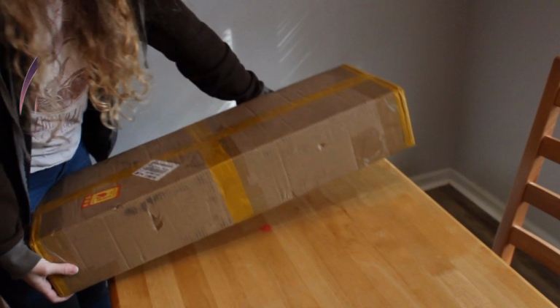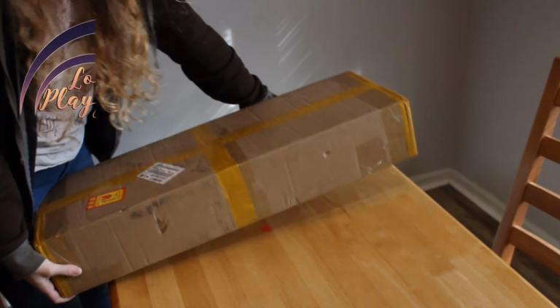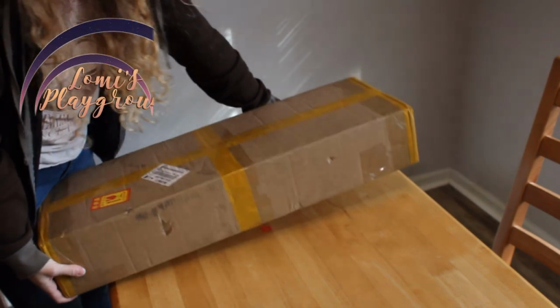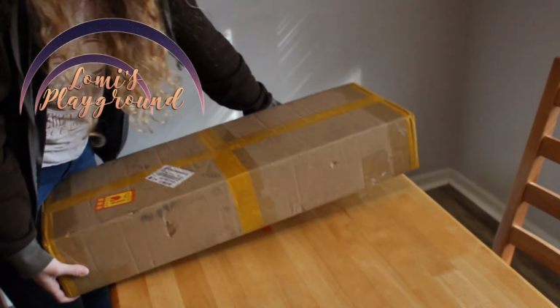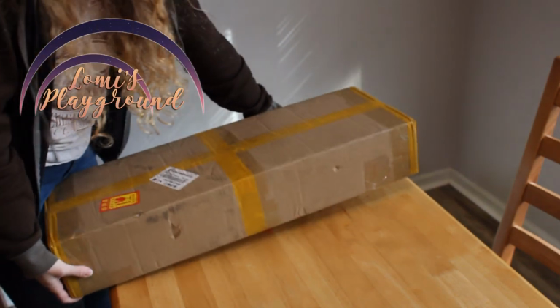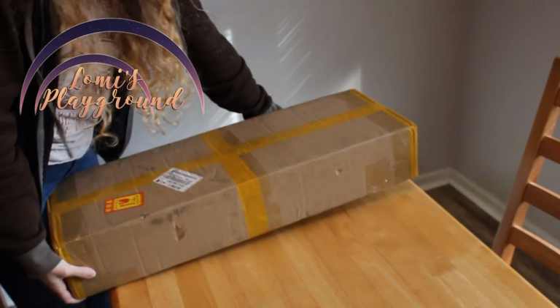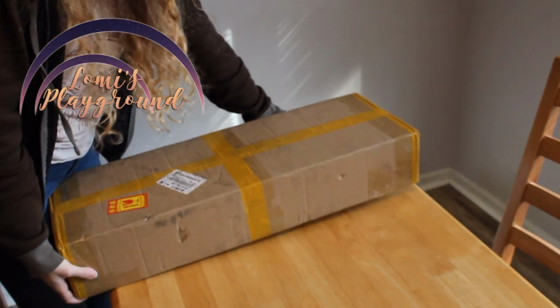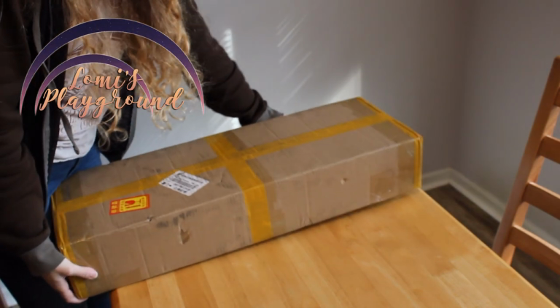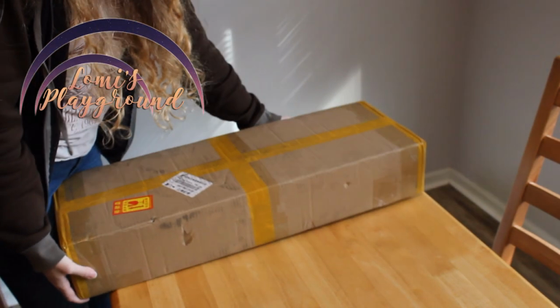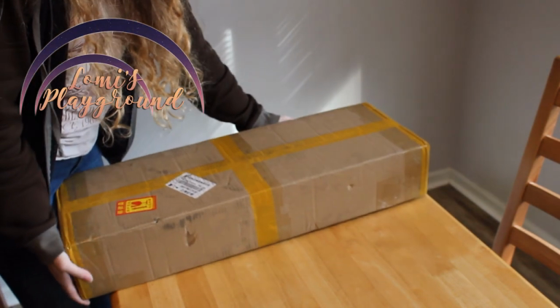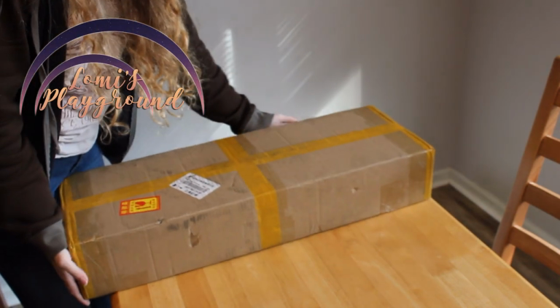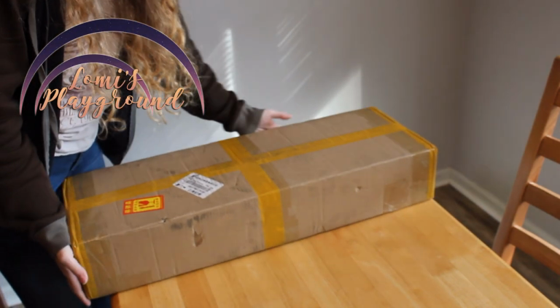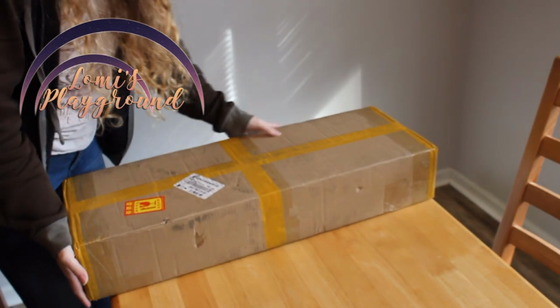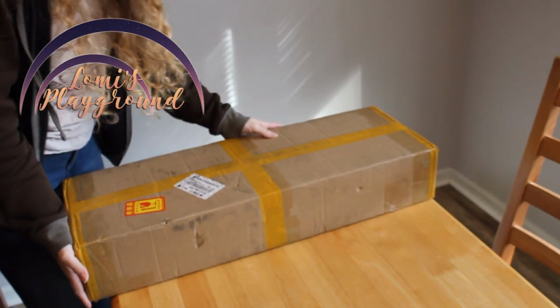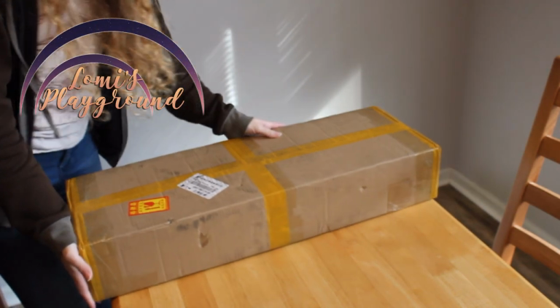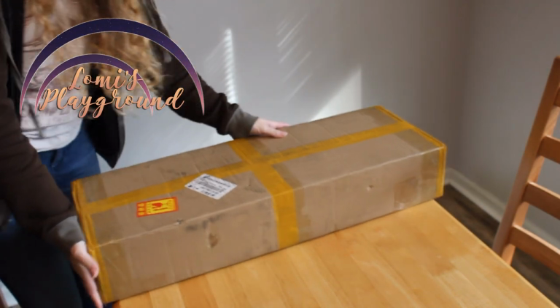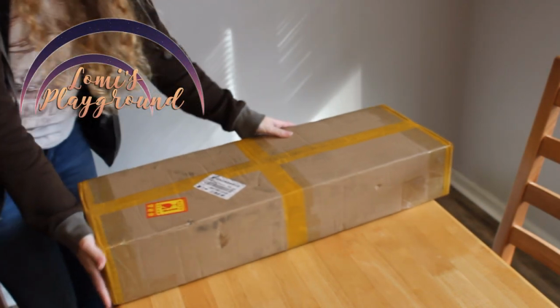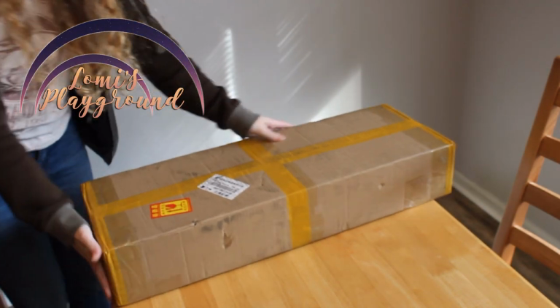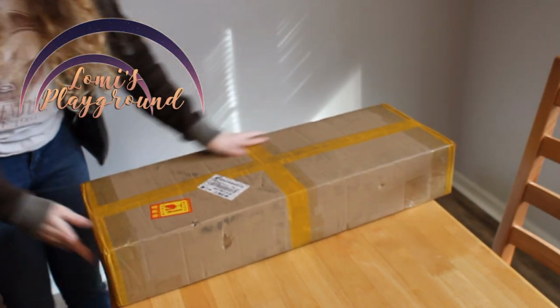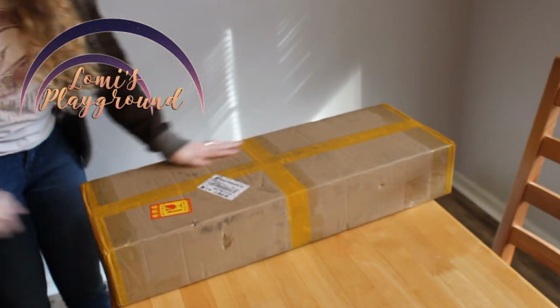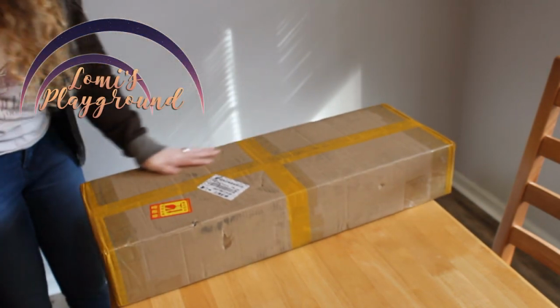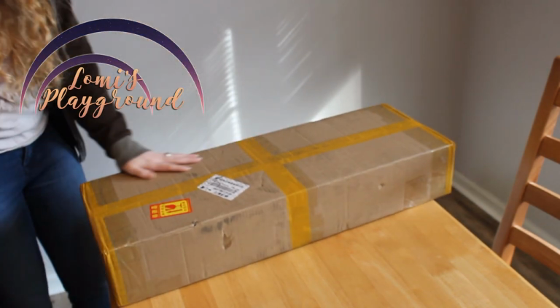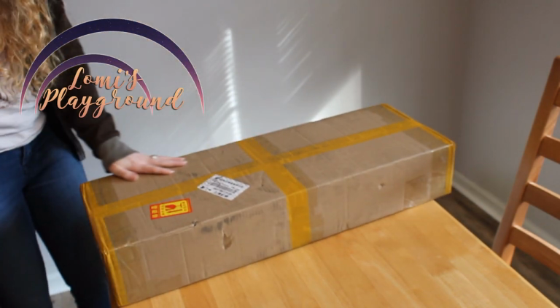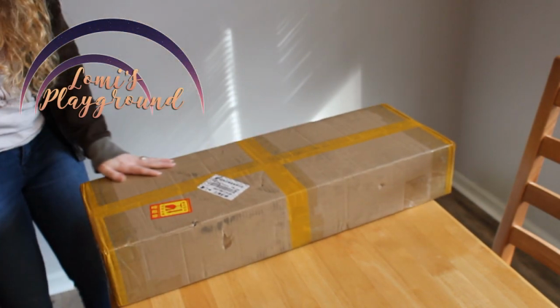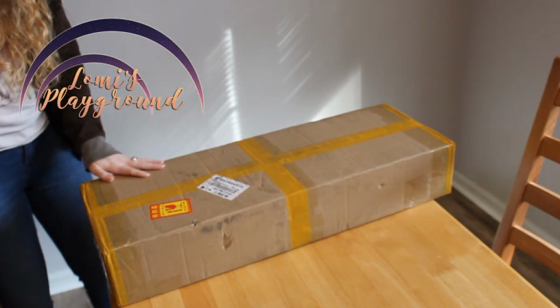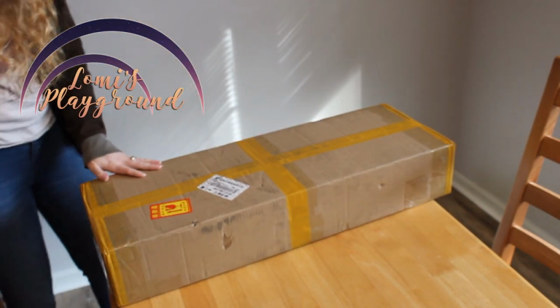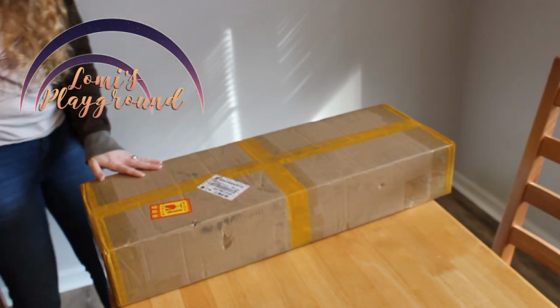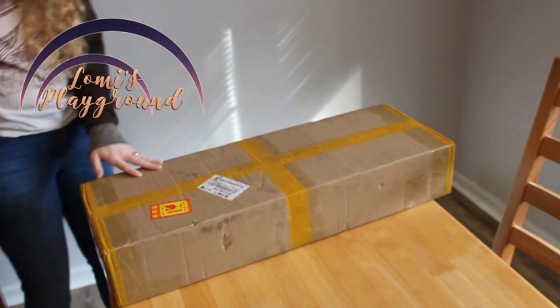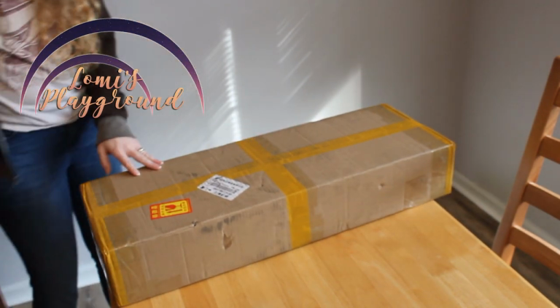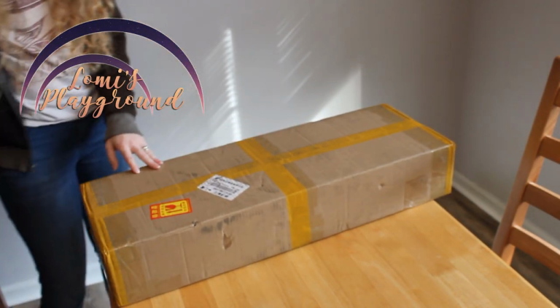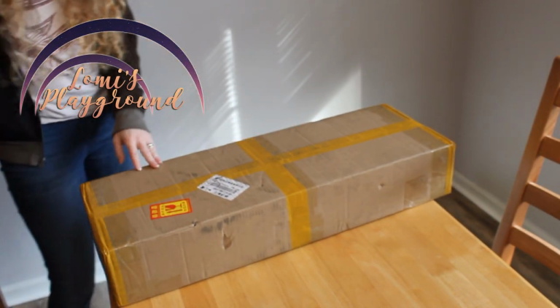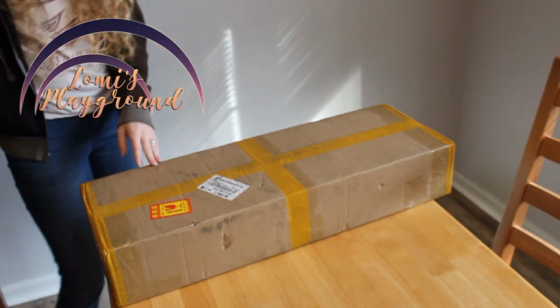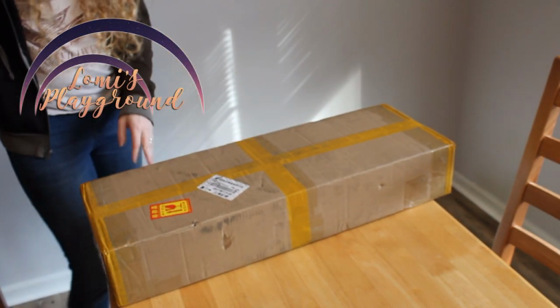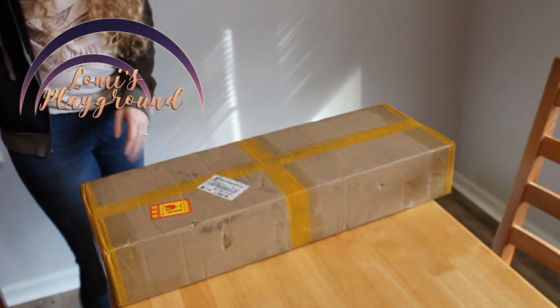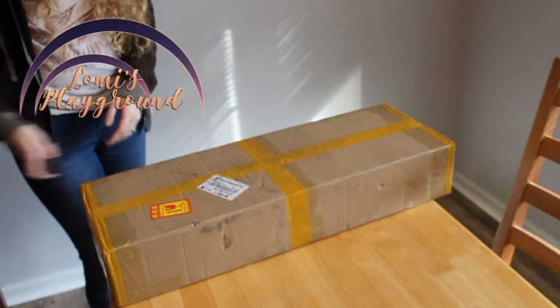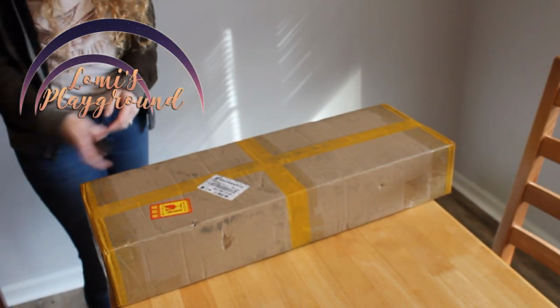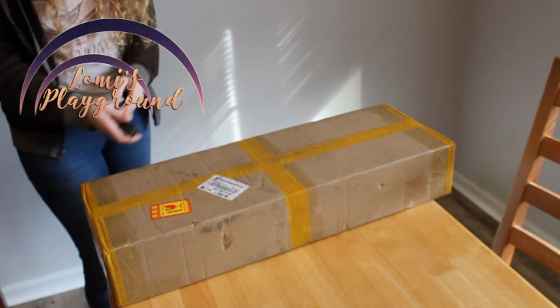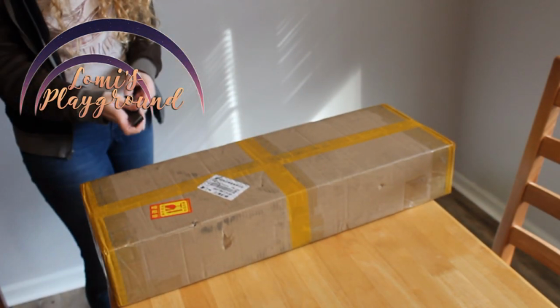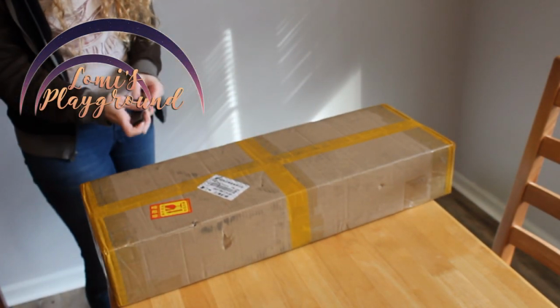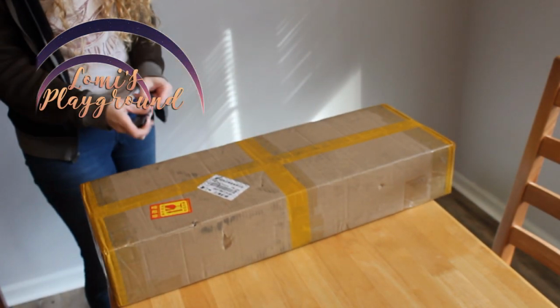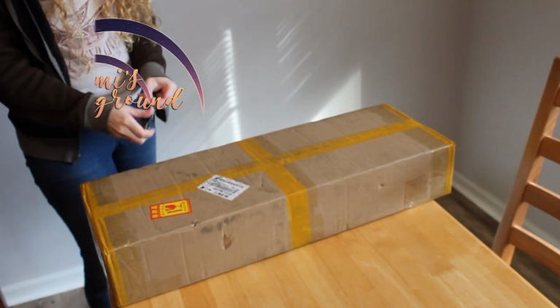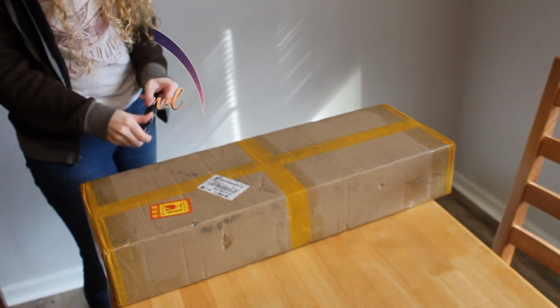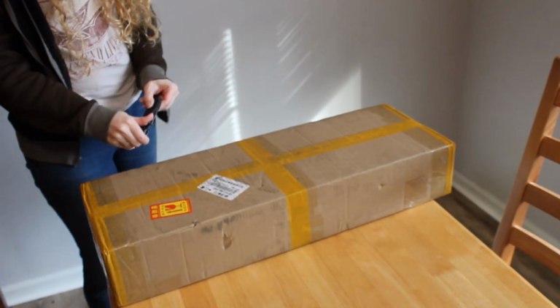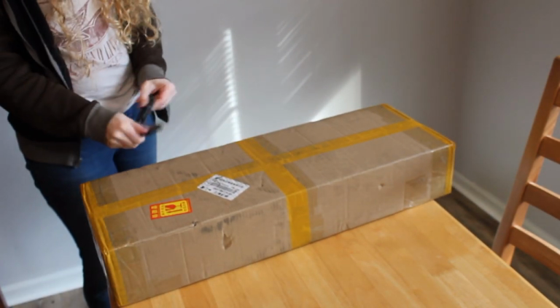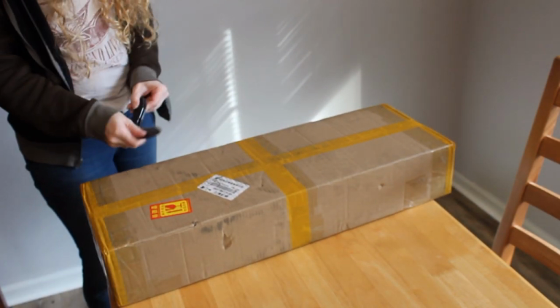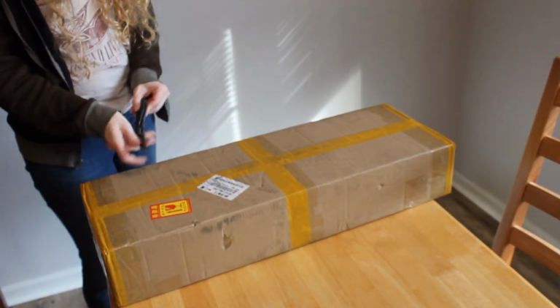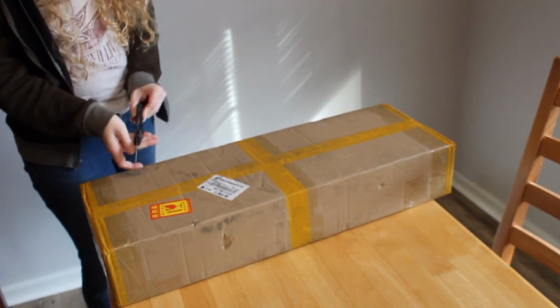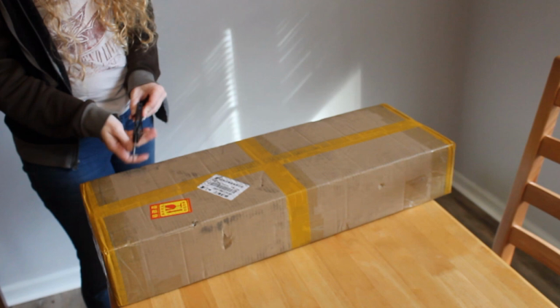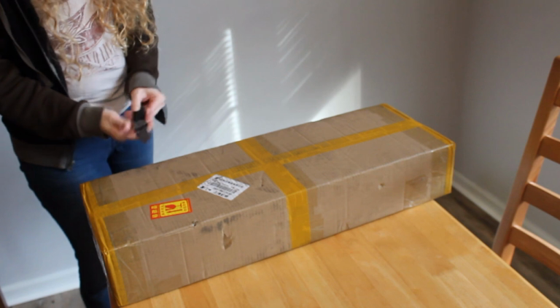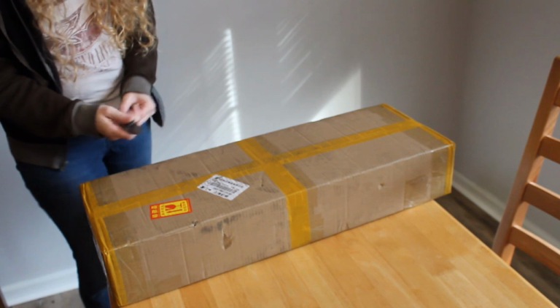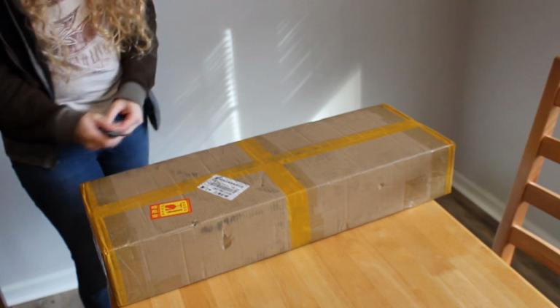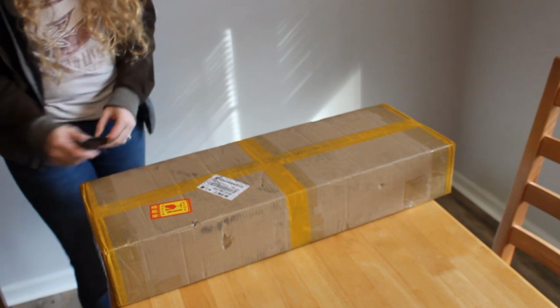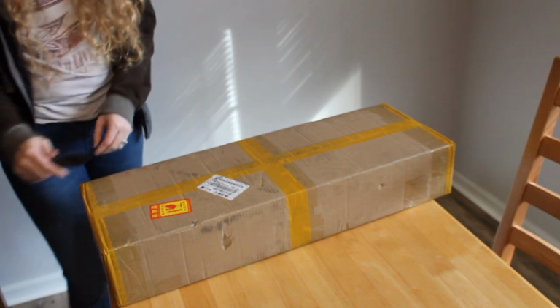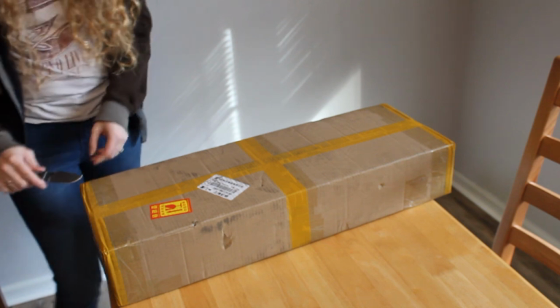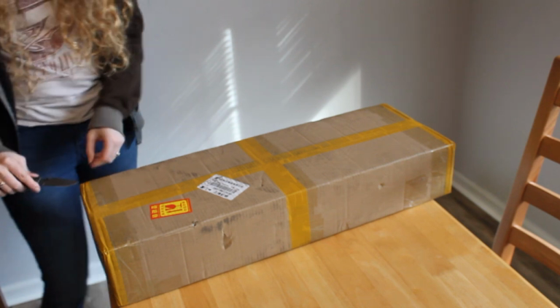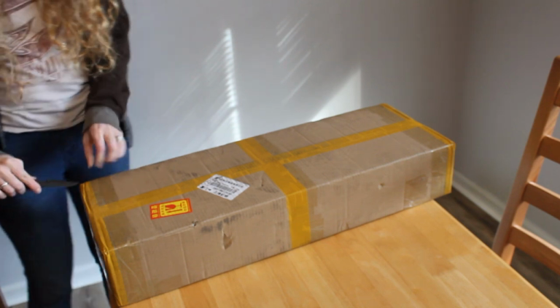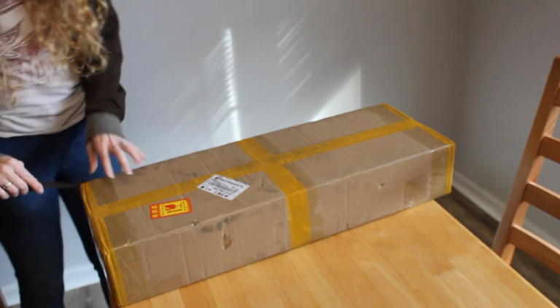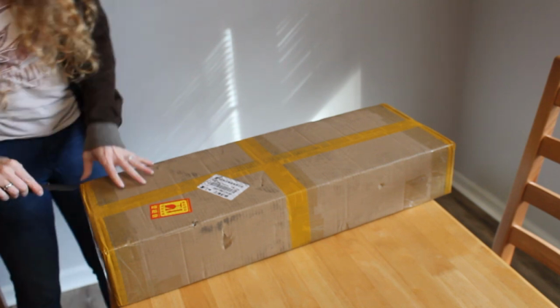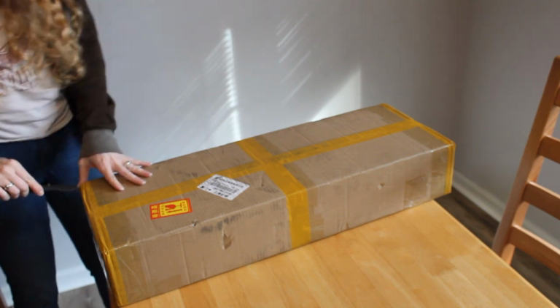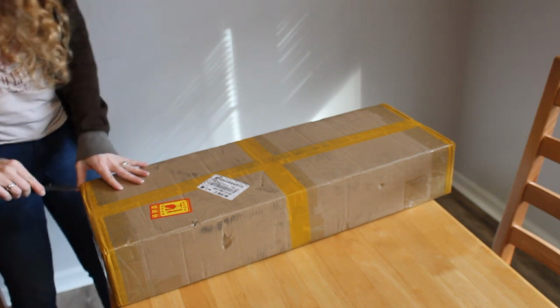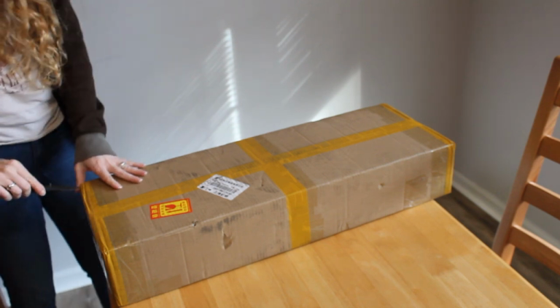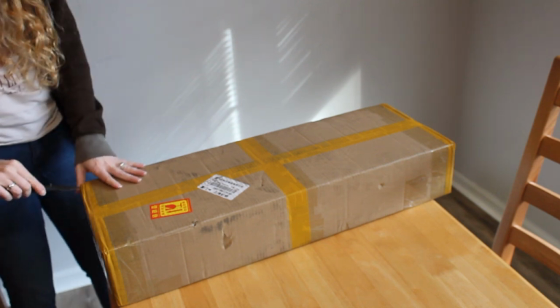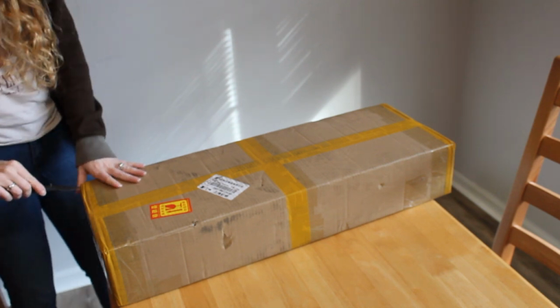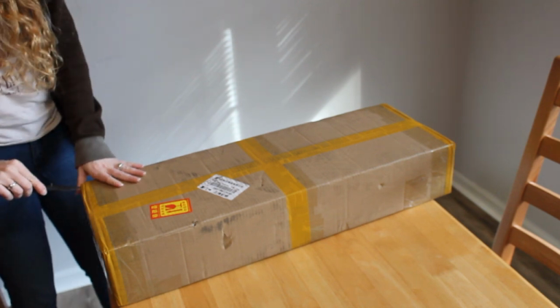Hey everyone, this is Lomi and today I'm opening up a doll package I ordered all the way back in June of 2021.